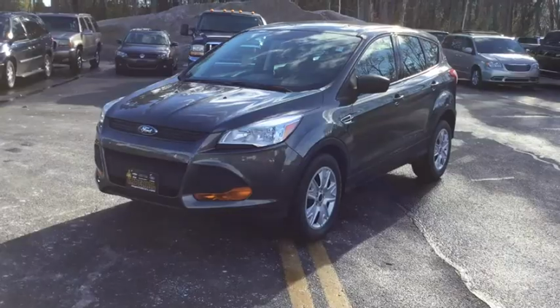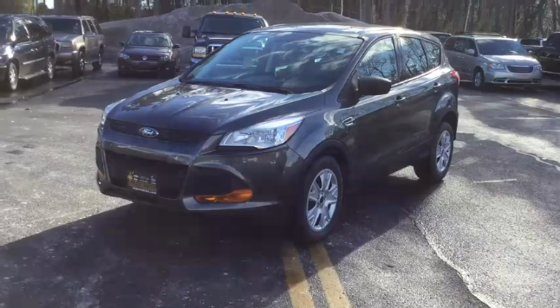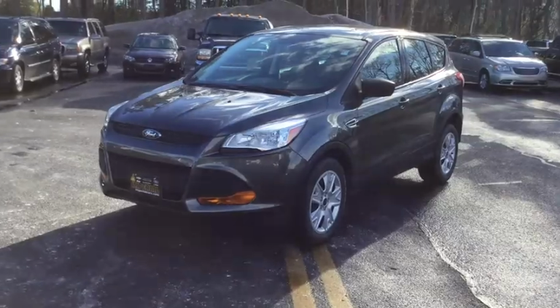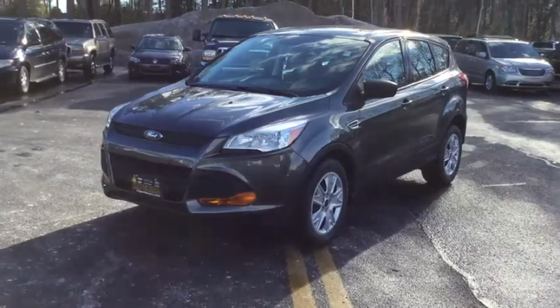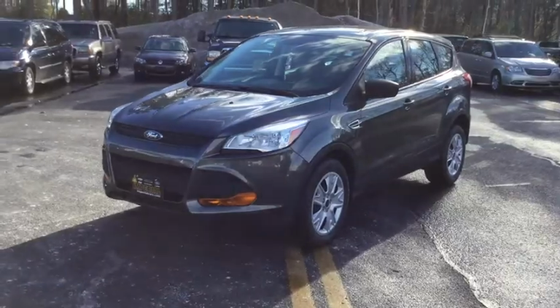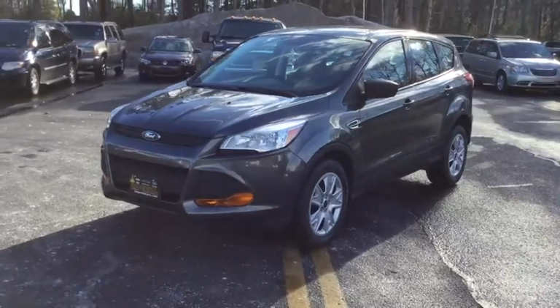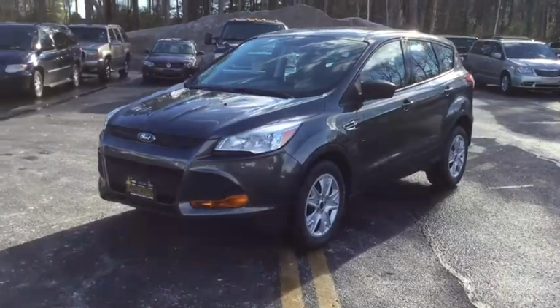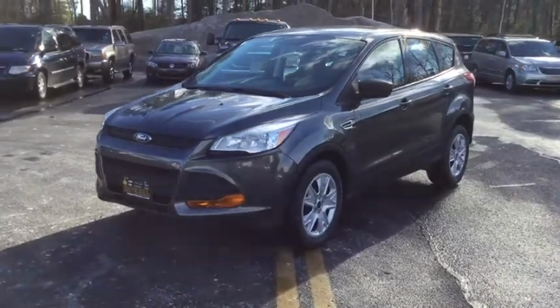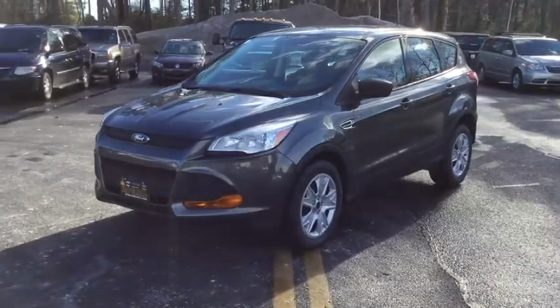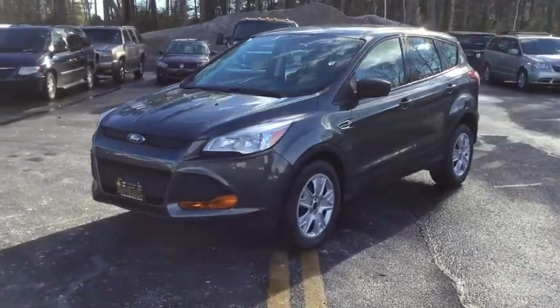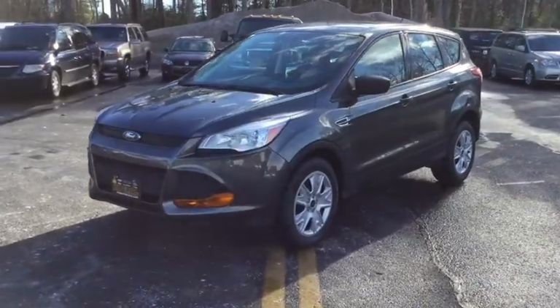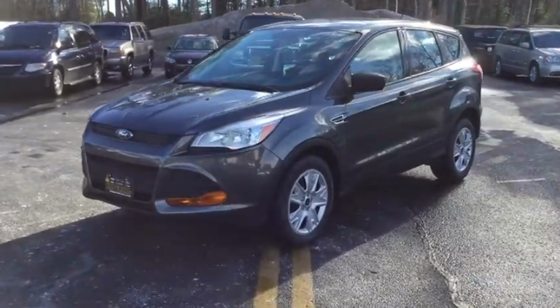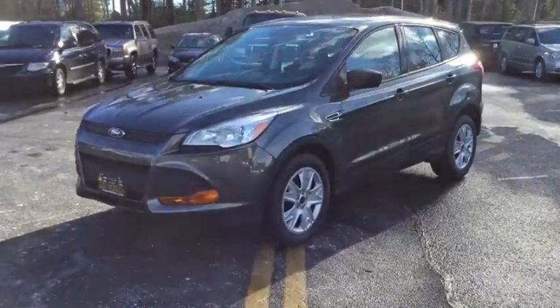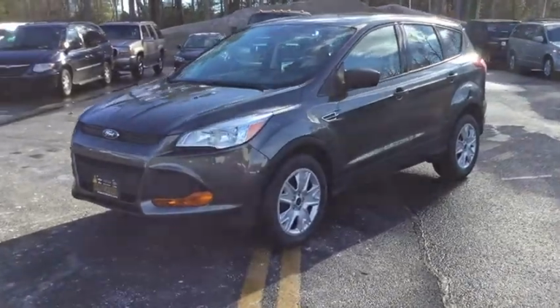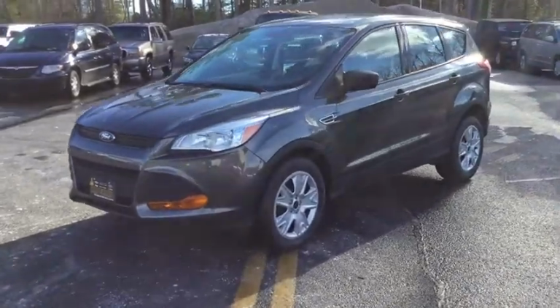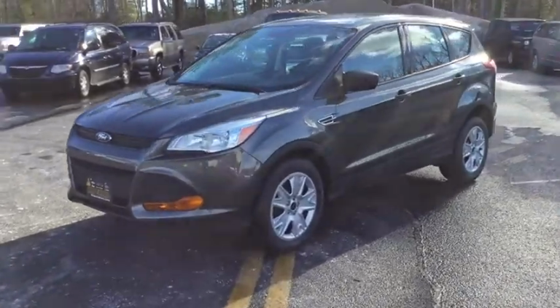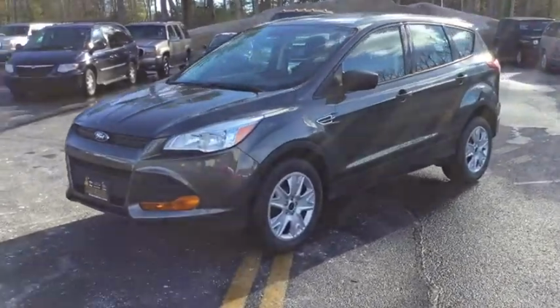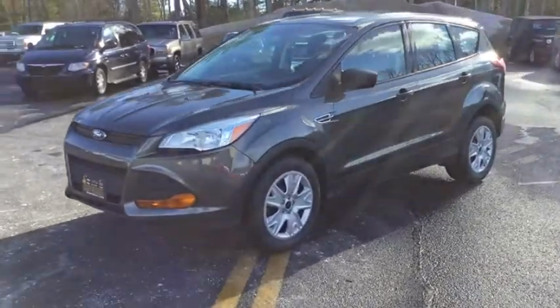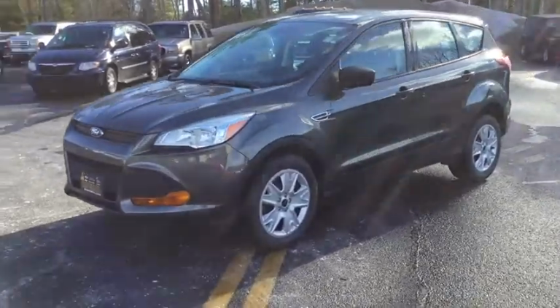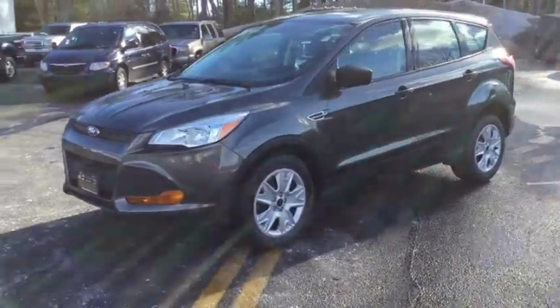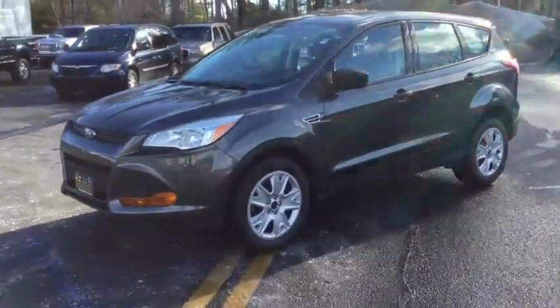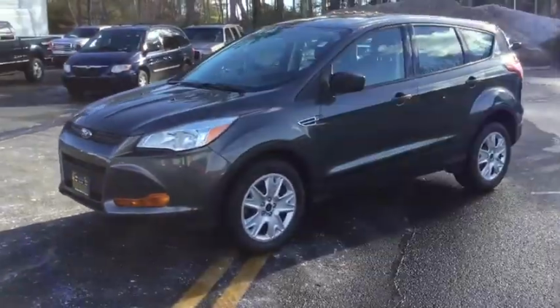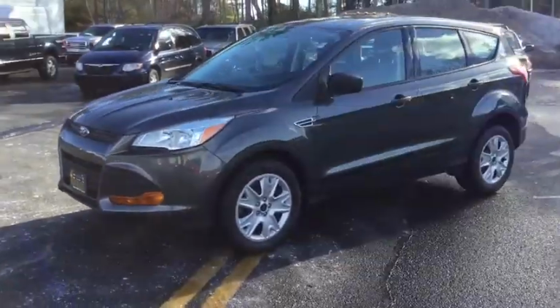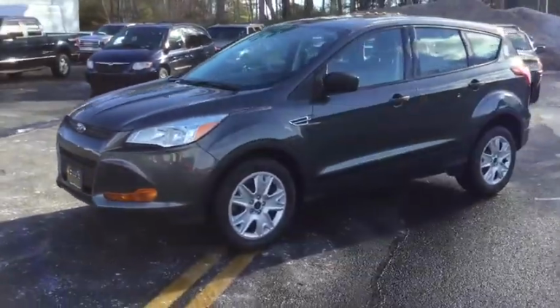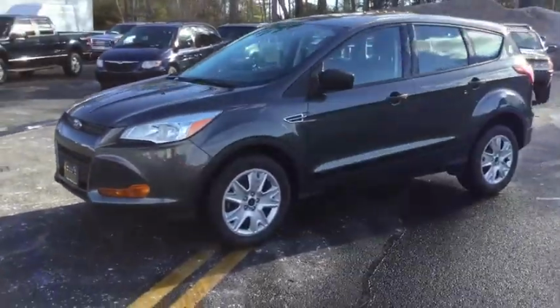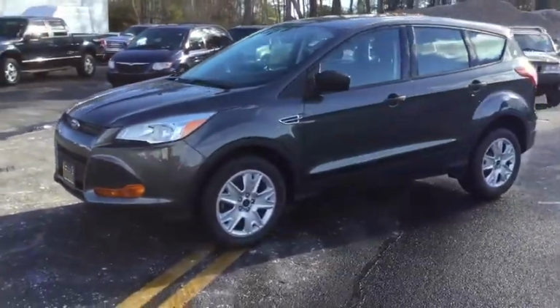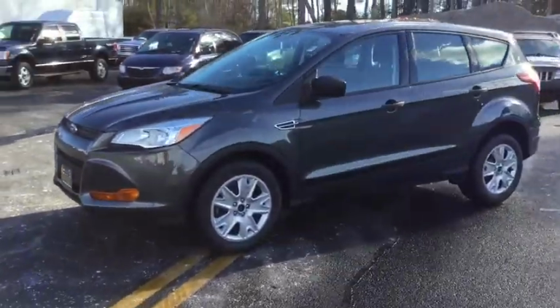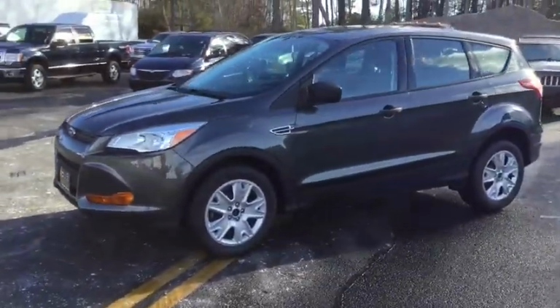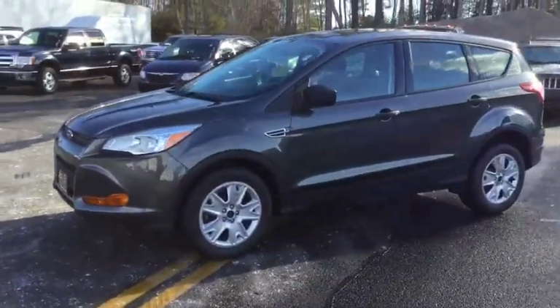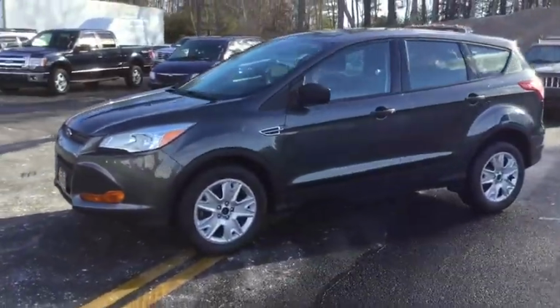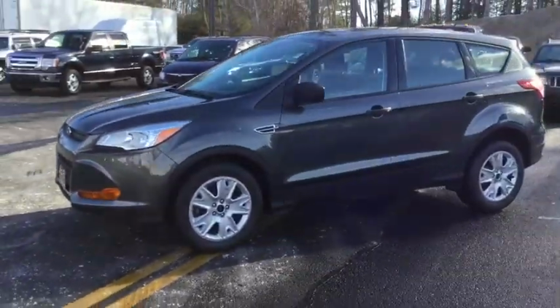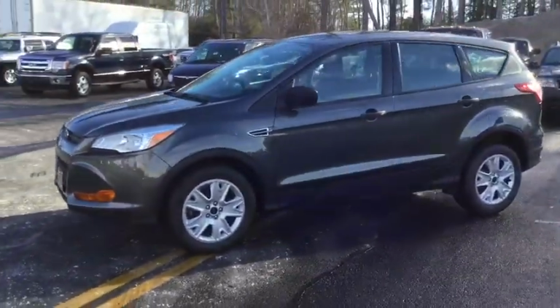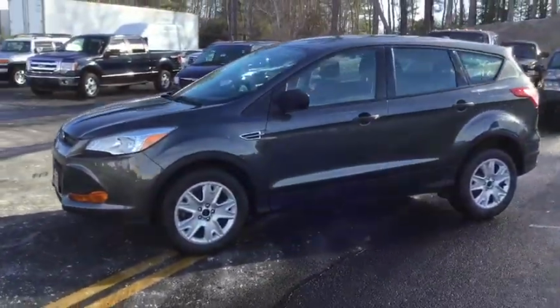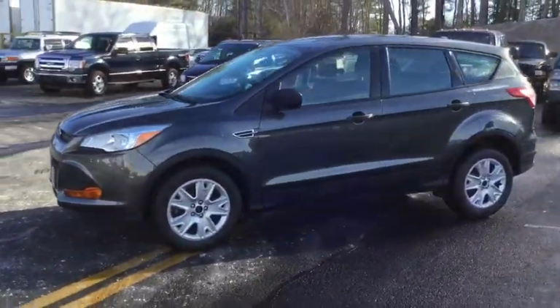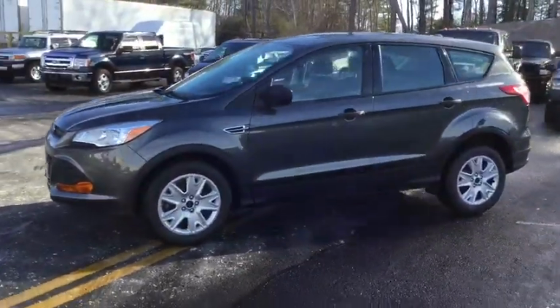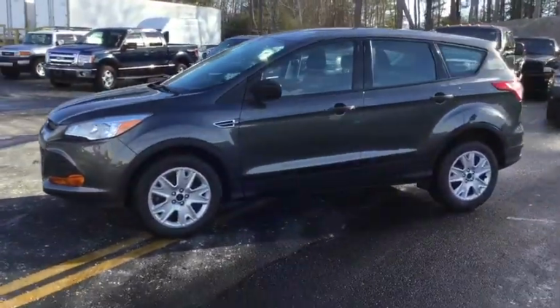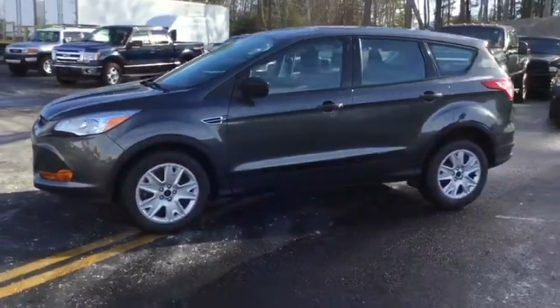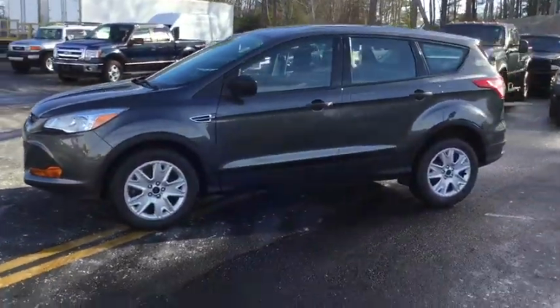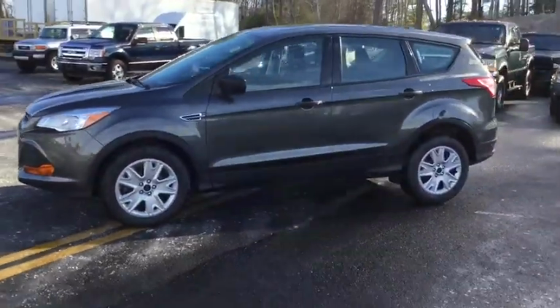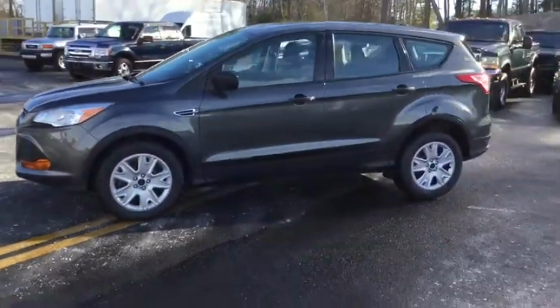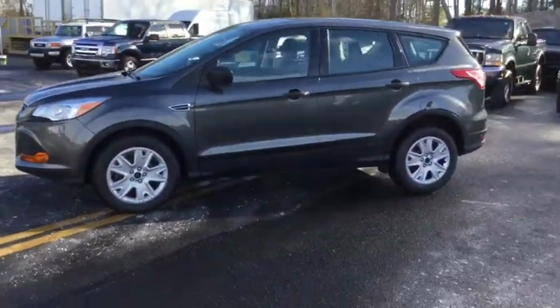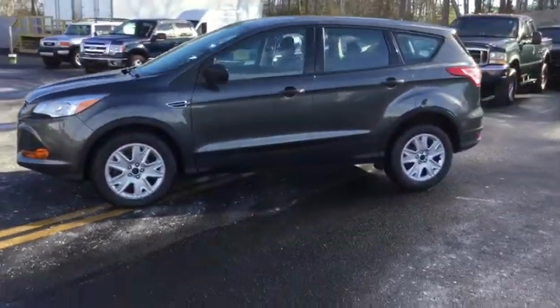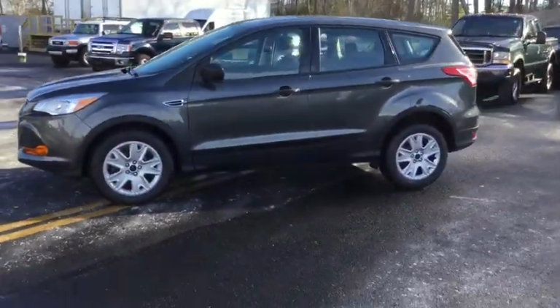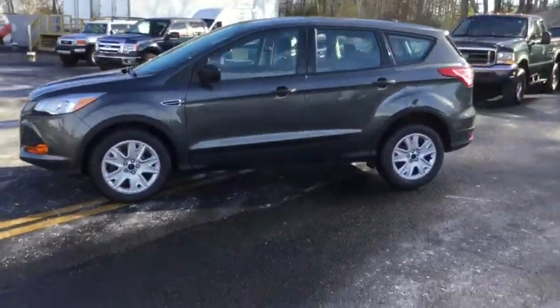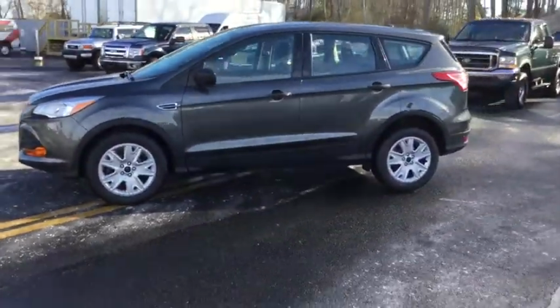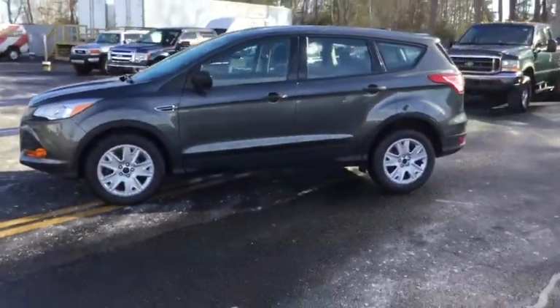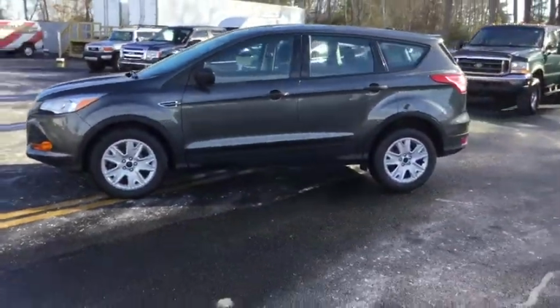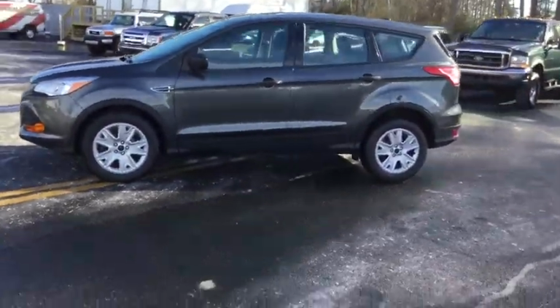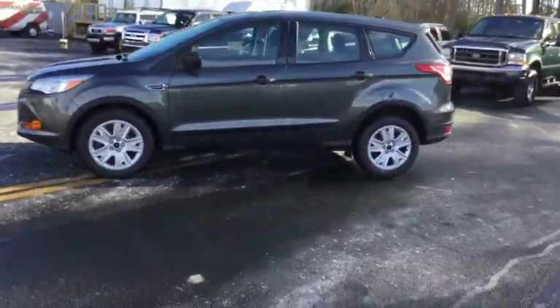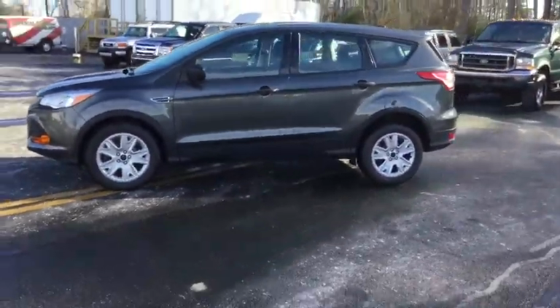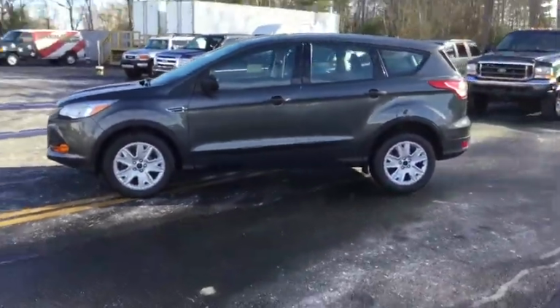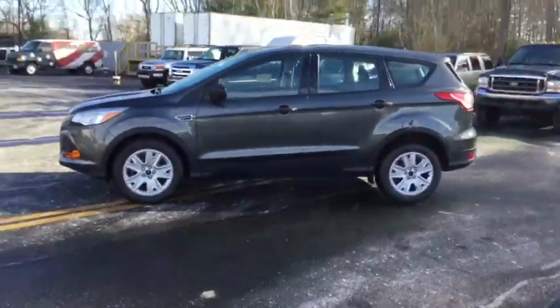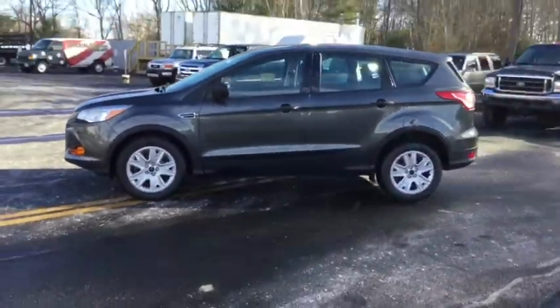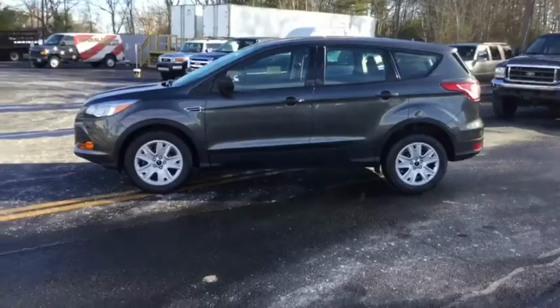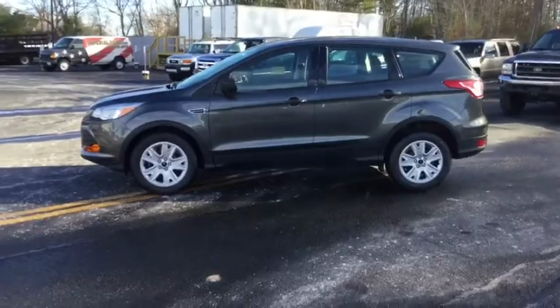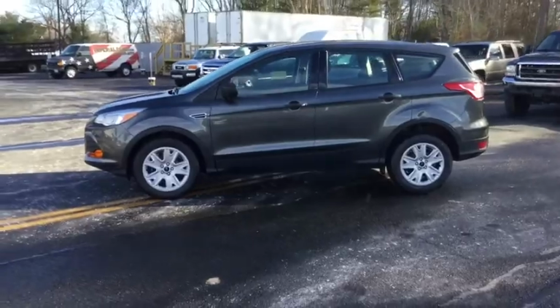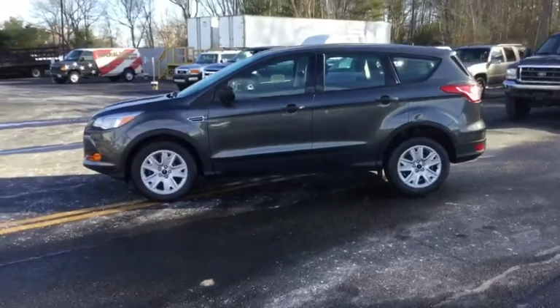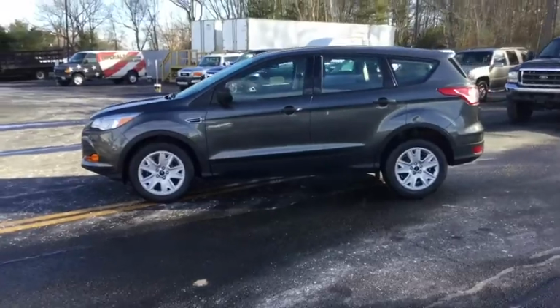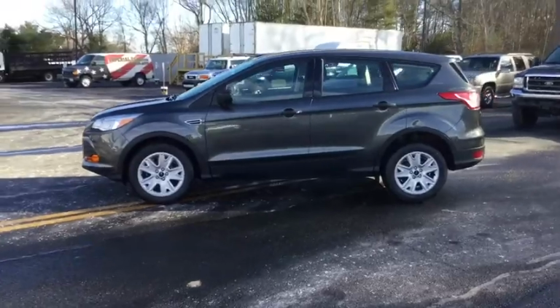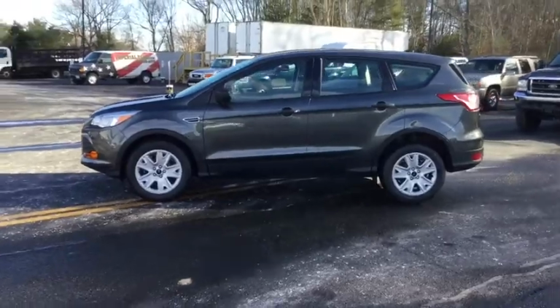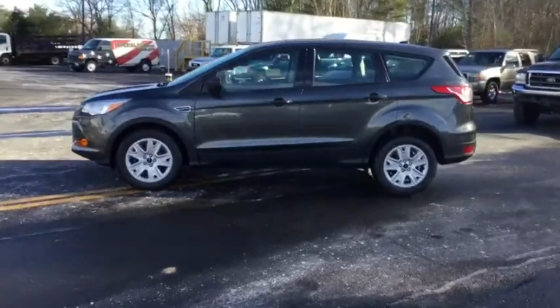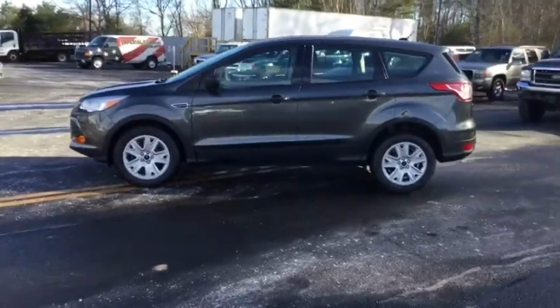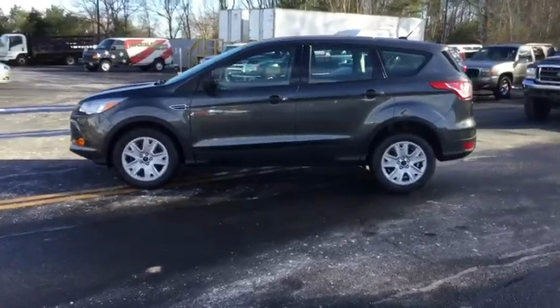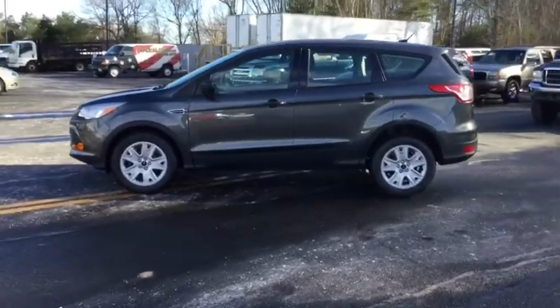The 2016 Ford Escape. Gas engines flex, tow, sip and go with Ford Escape.